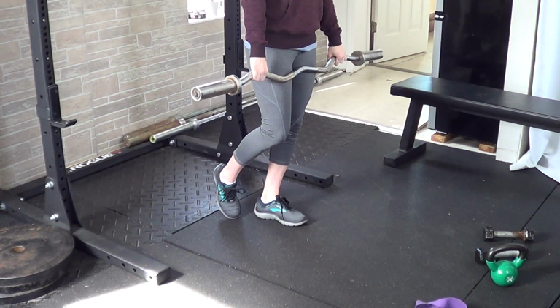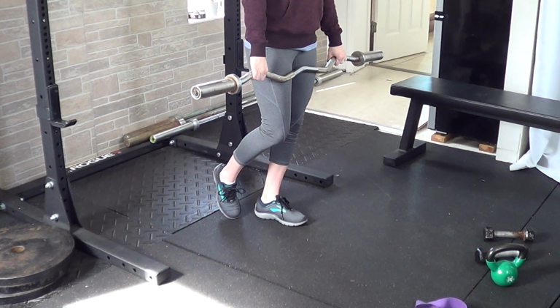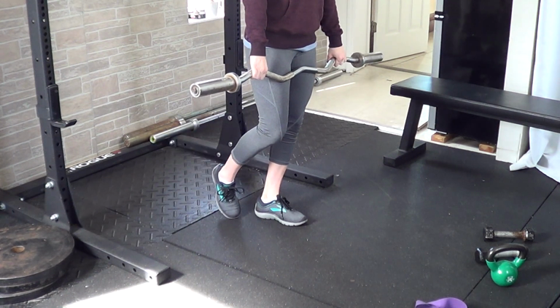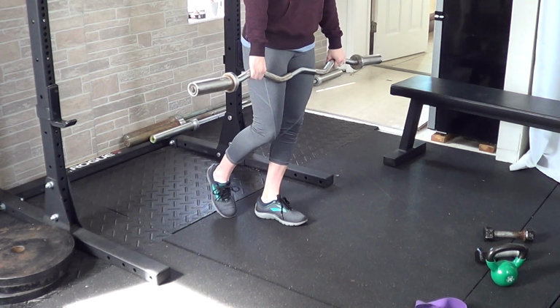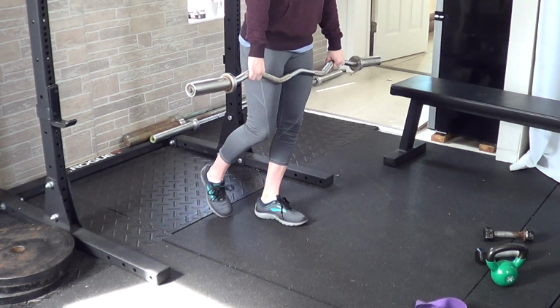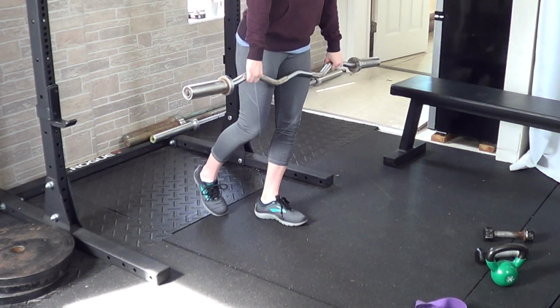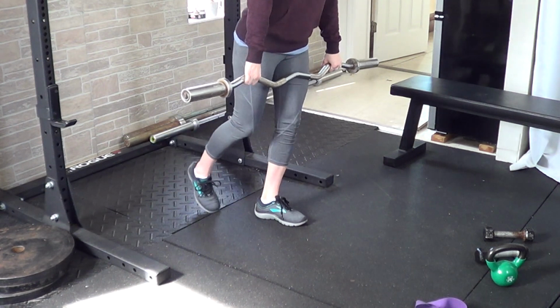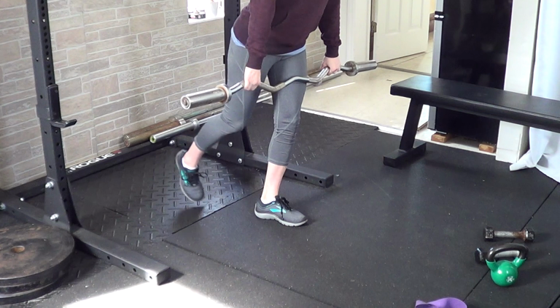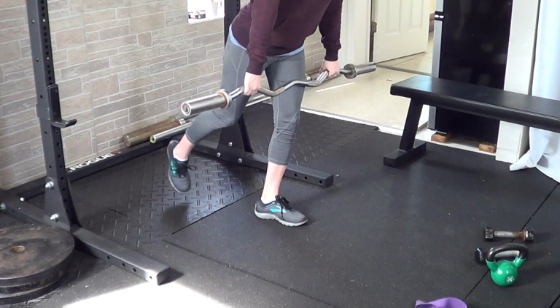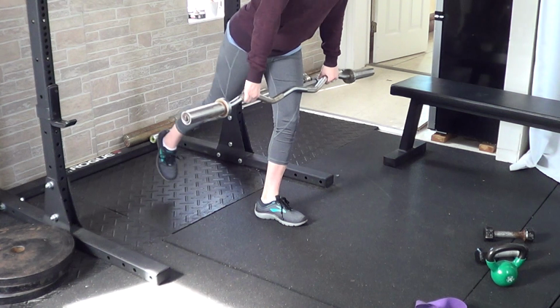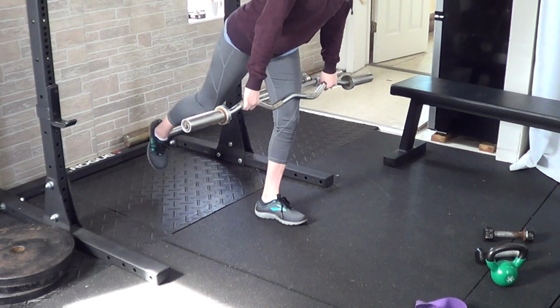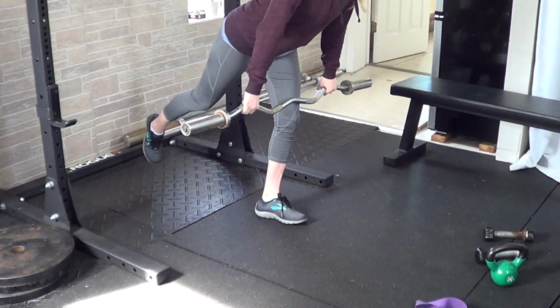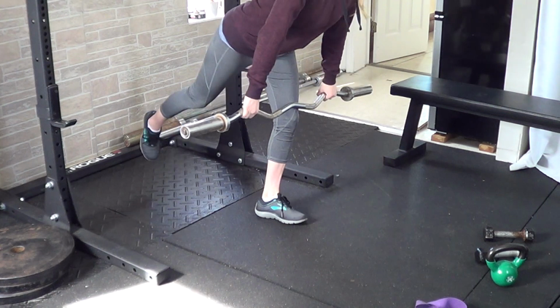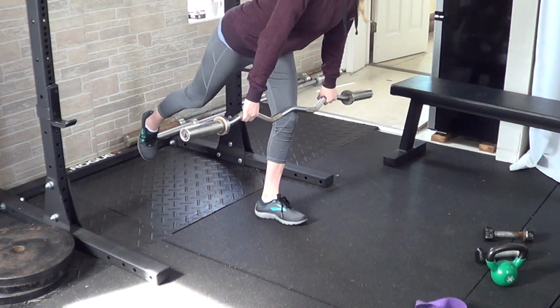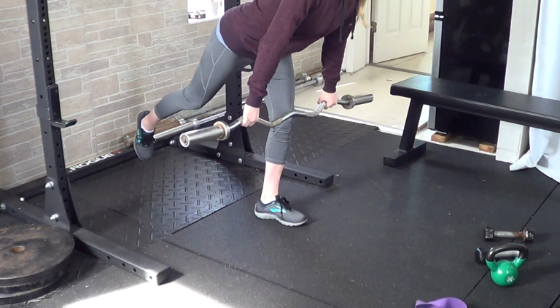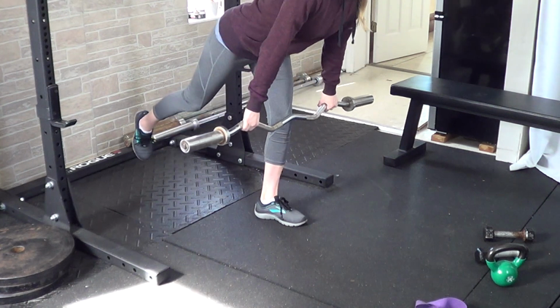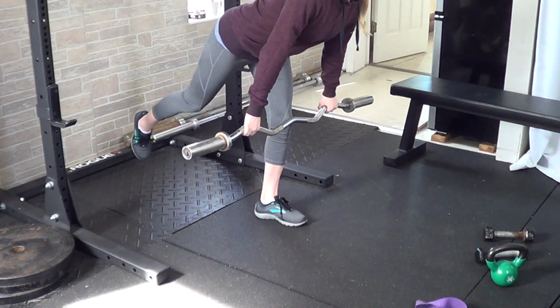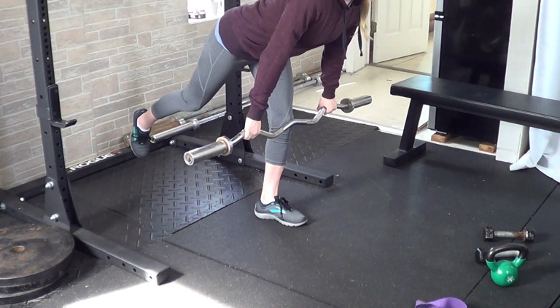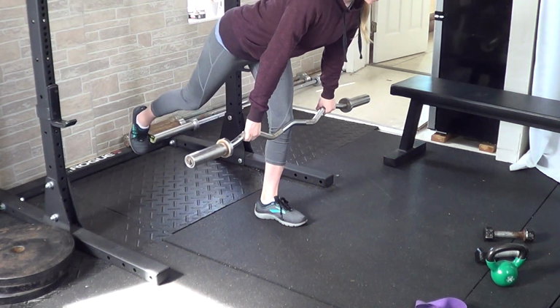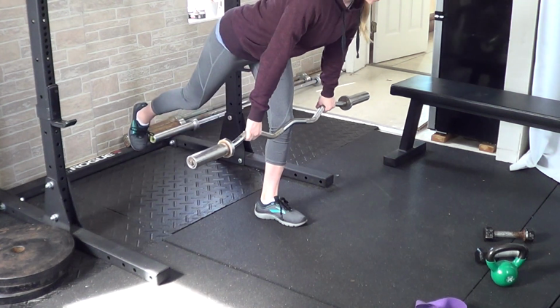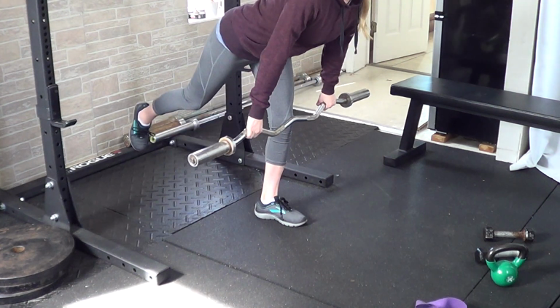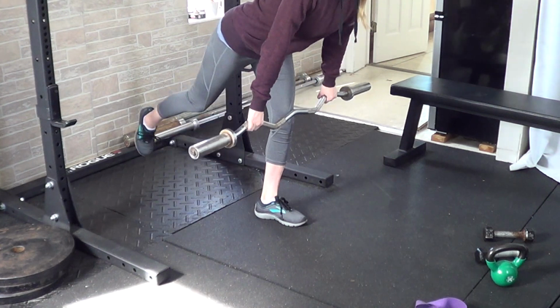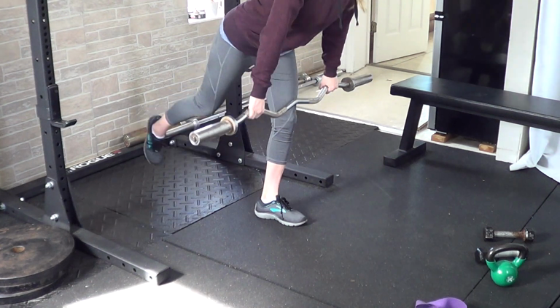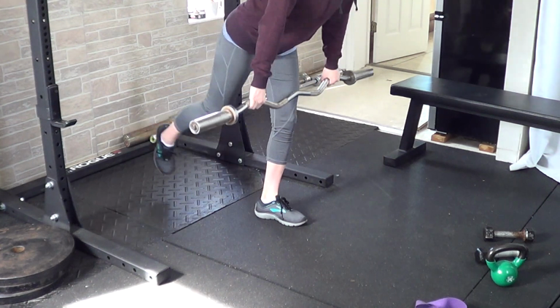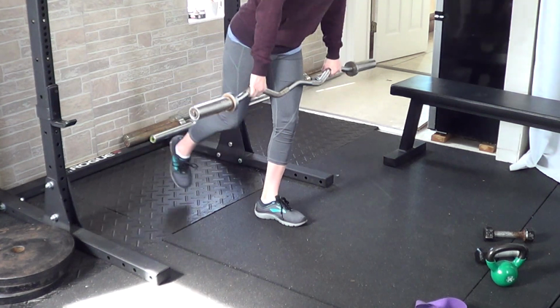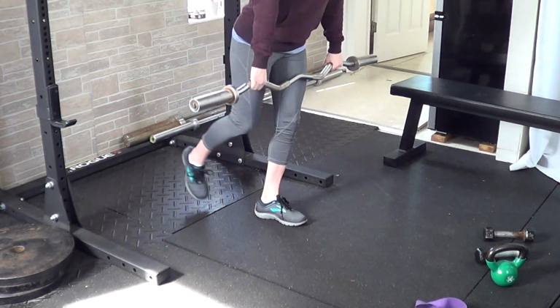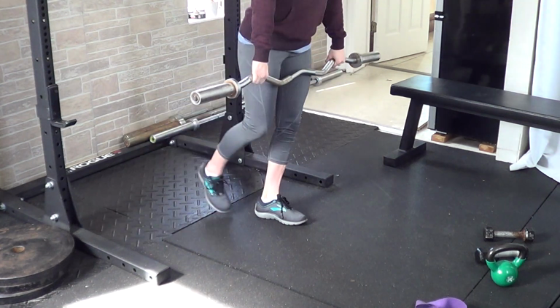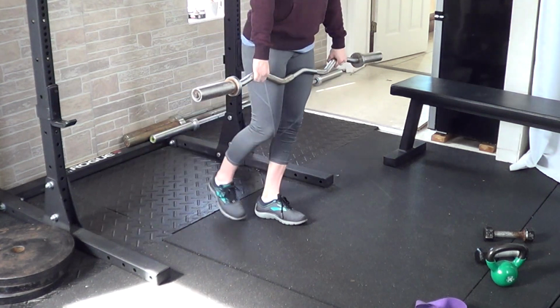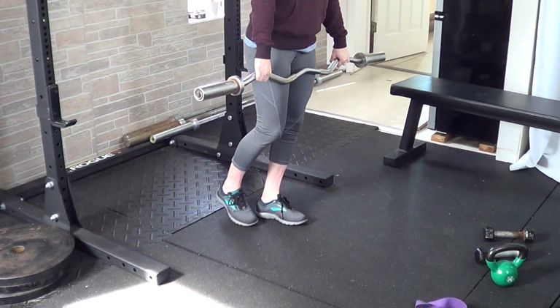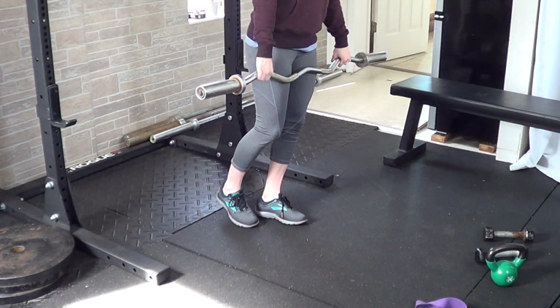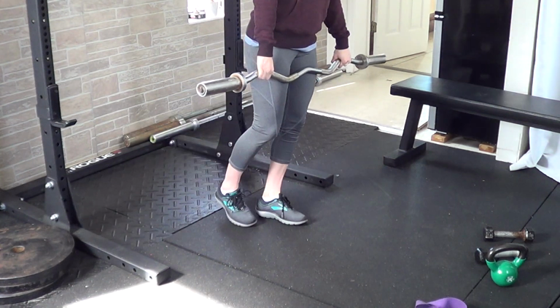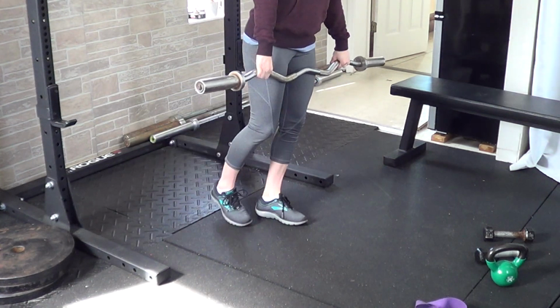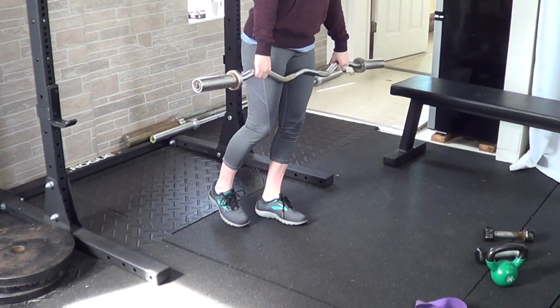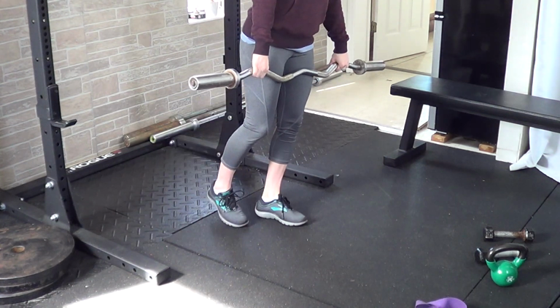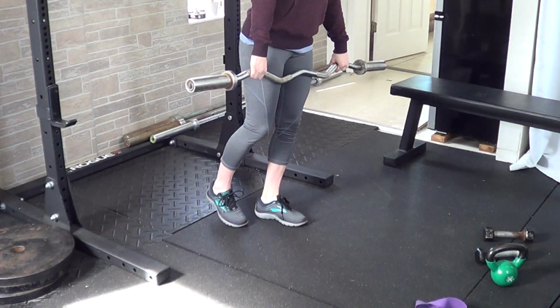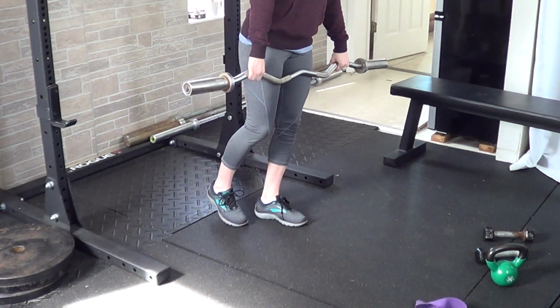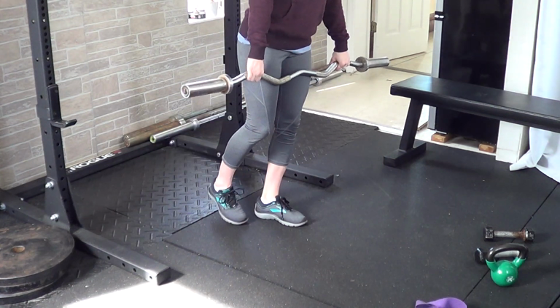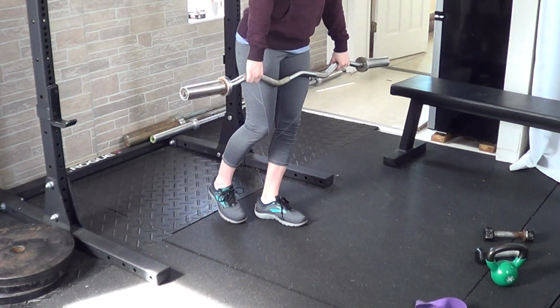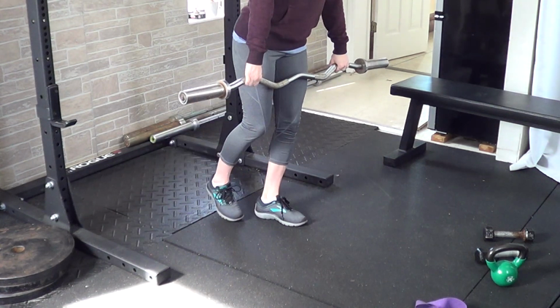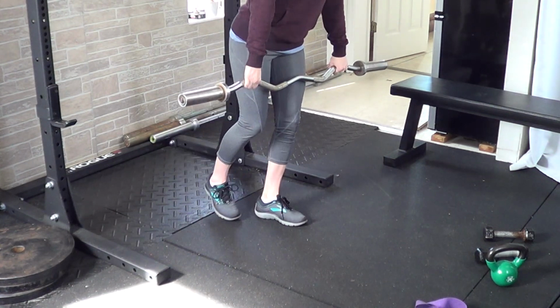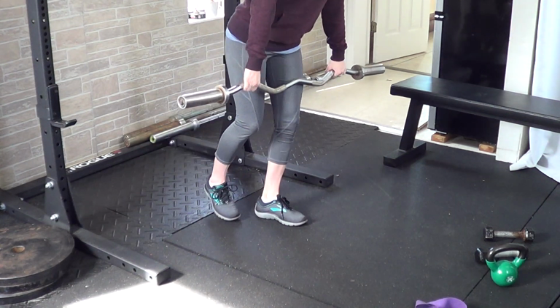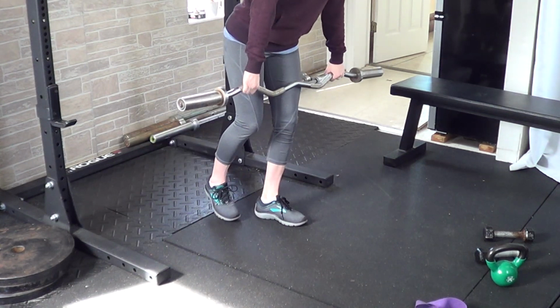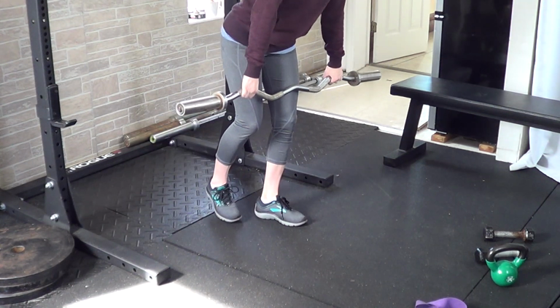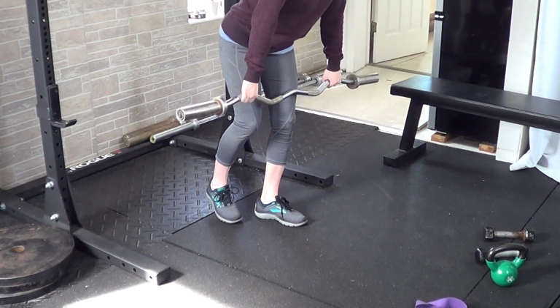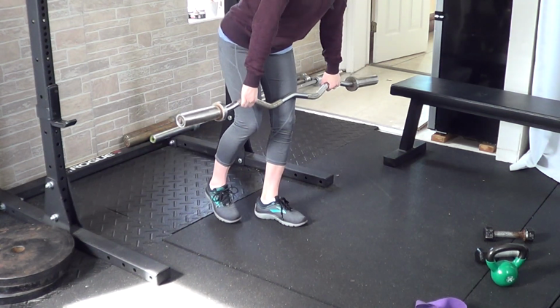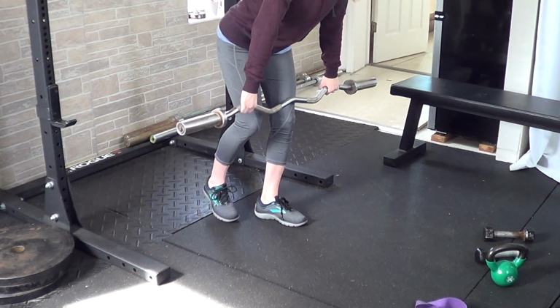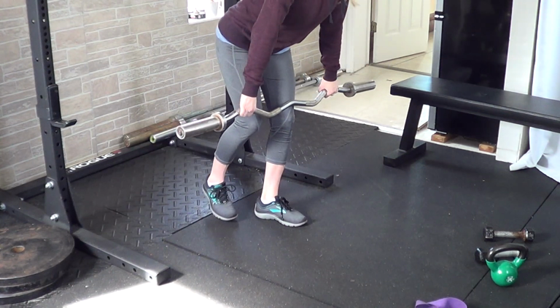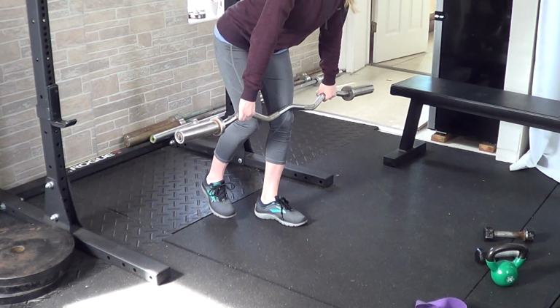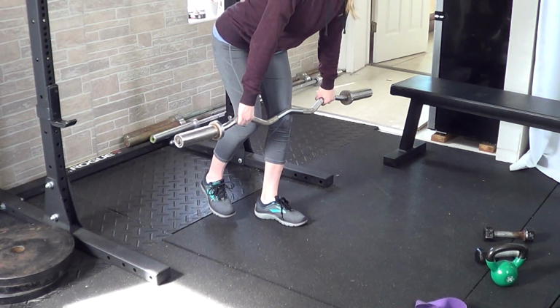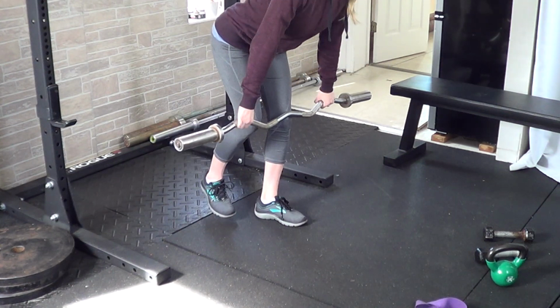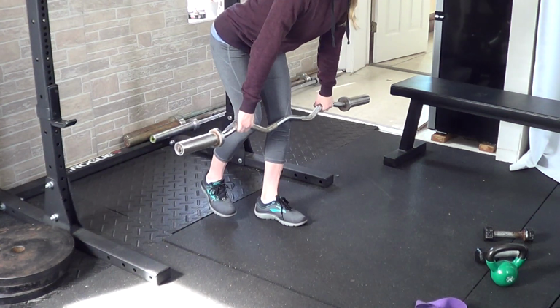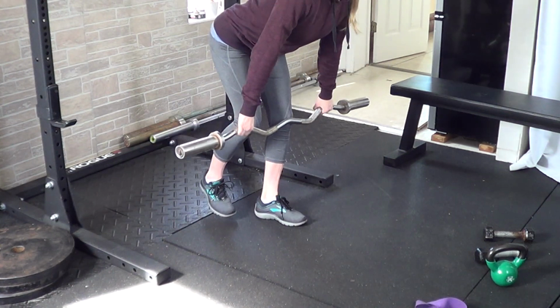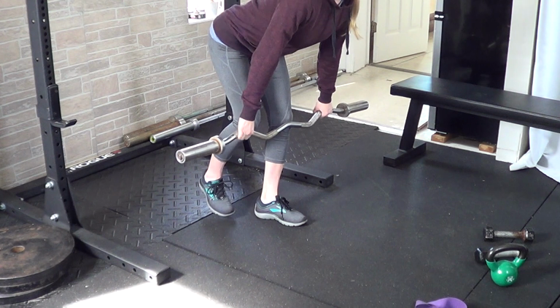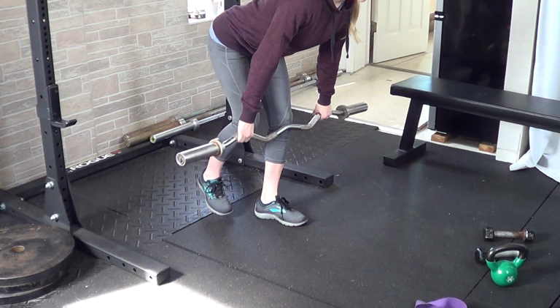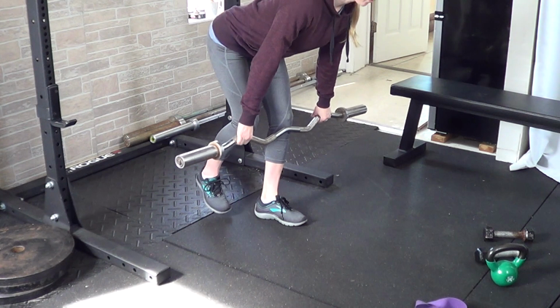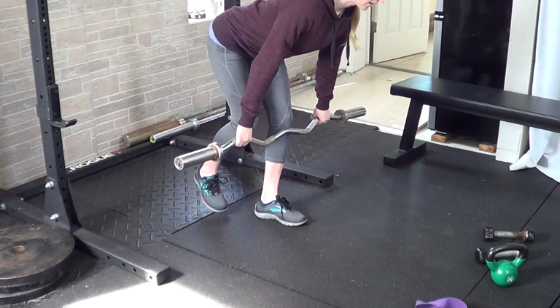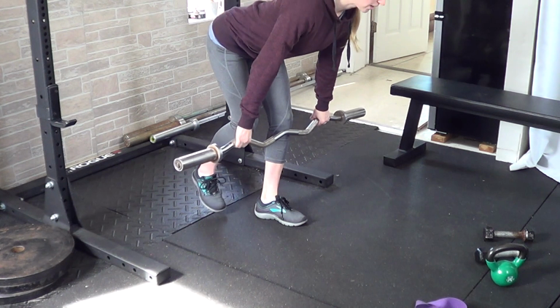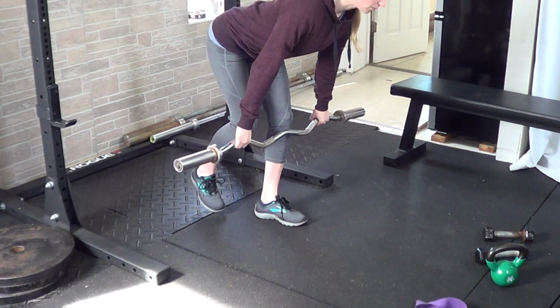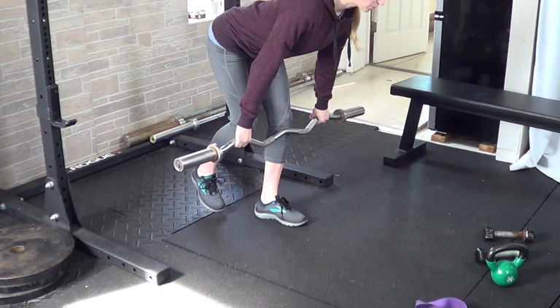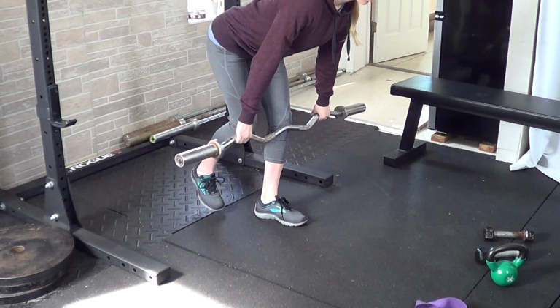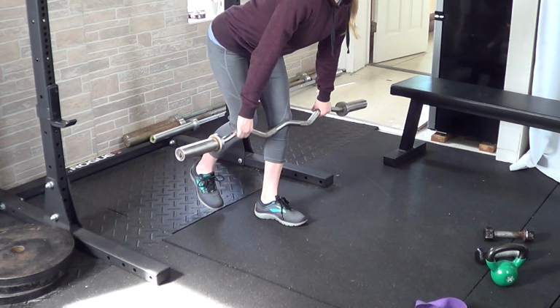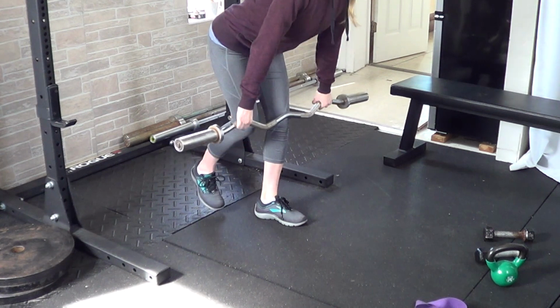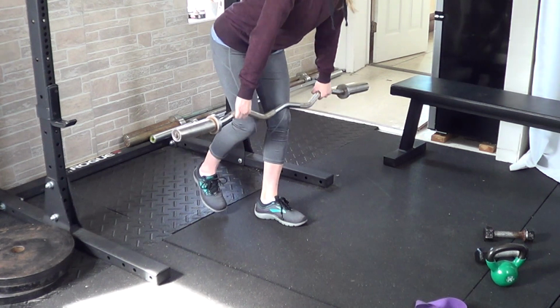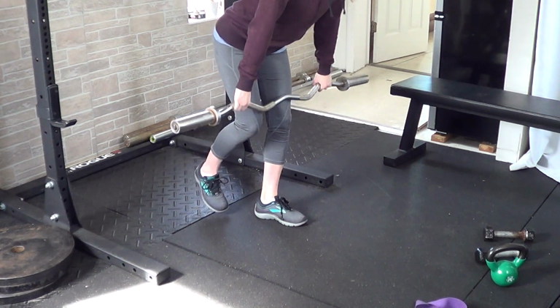You can either kick your leg back as you hinge, or you can leave it closer to your other leg — that way it helps with your balance.